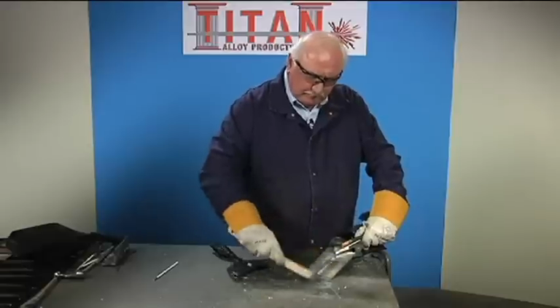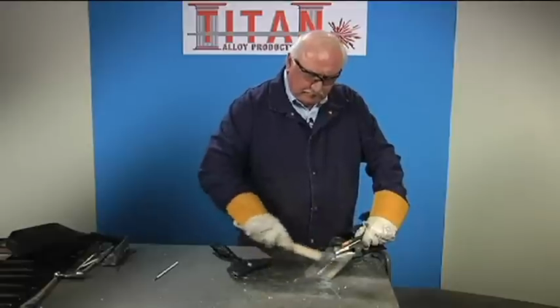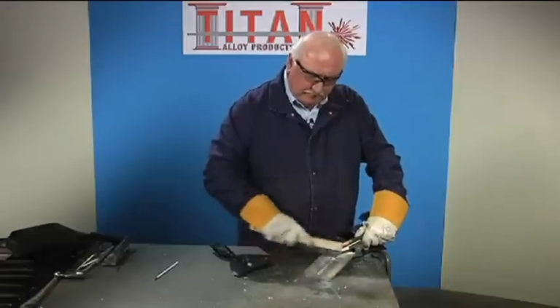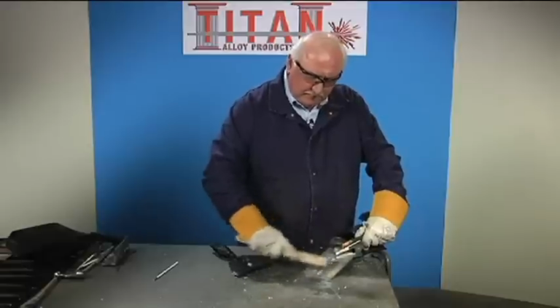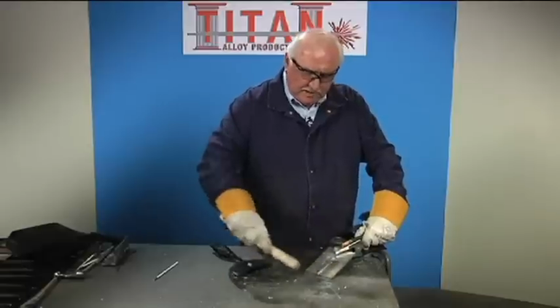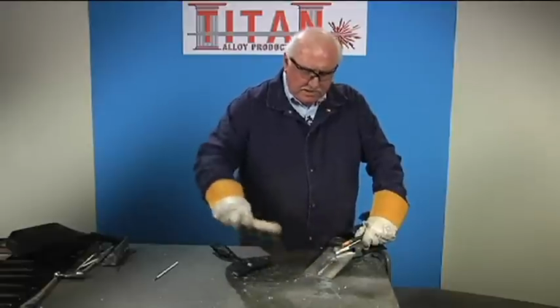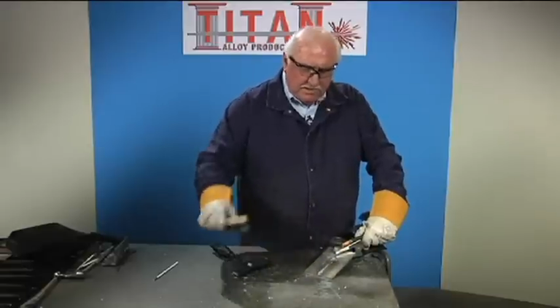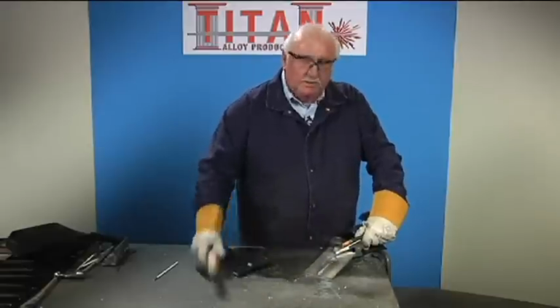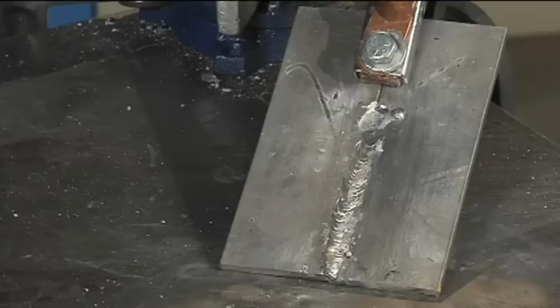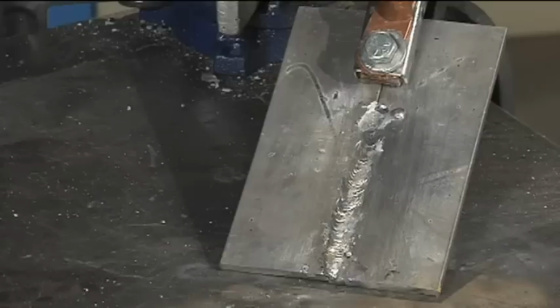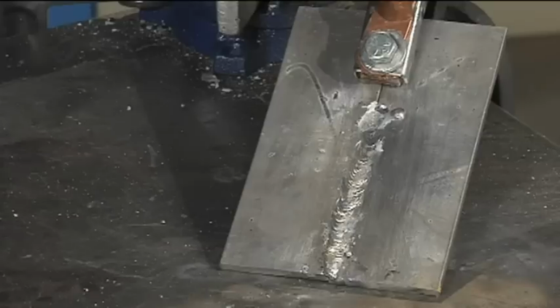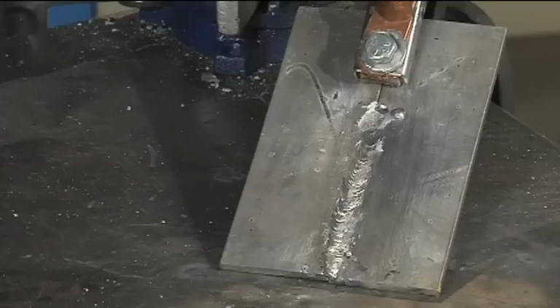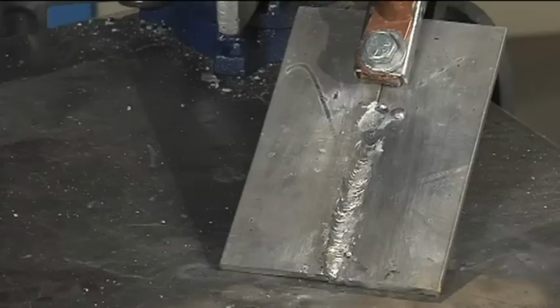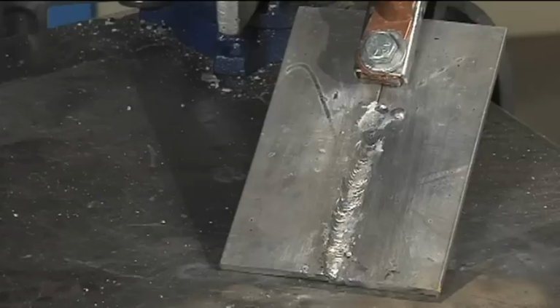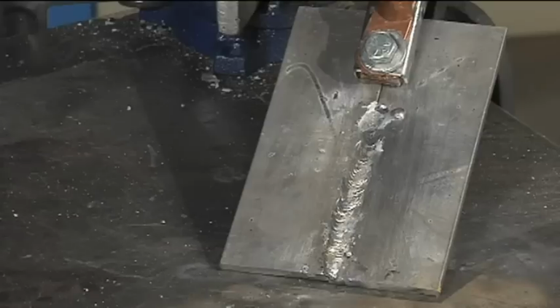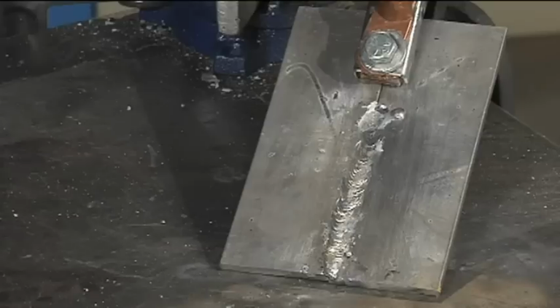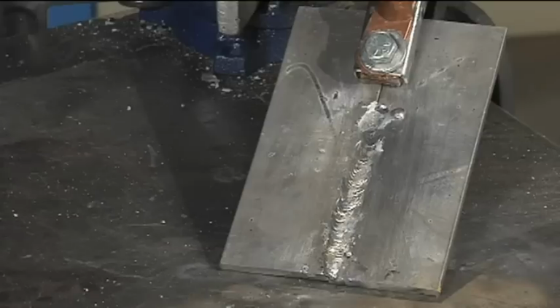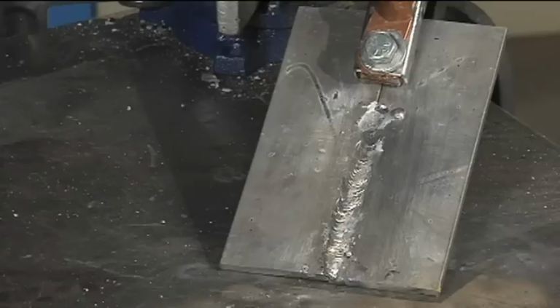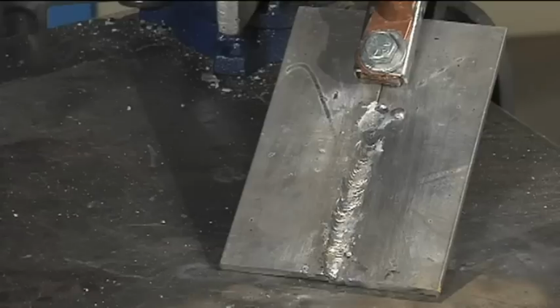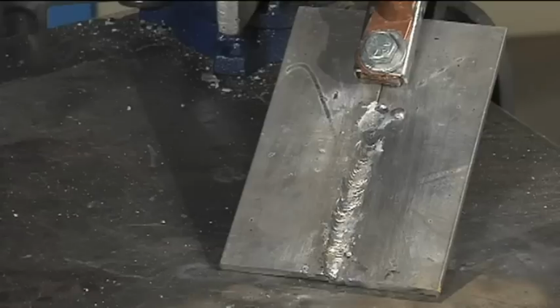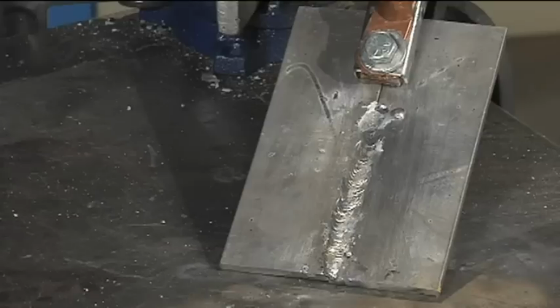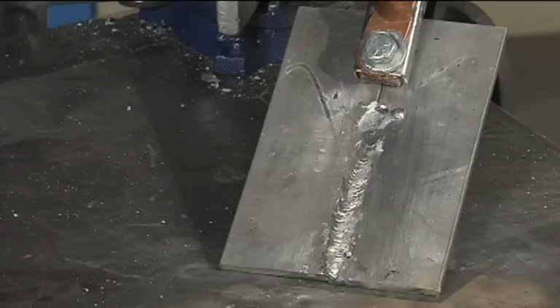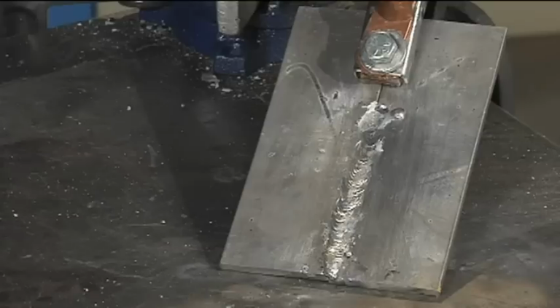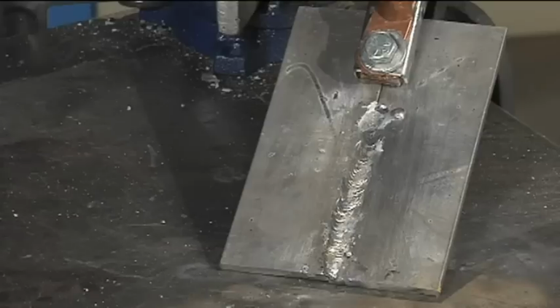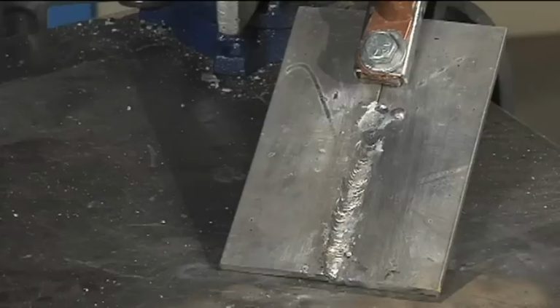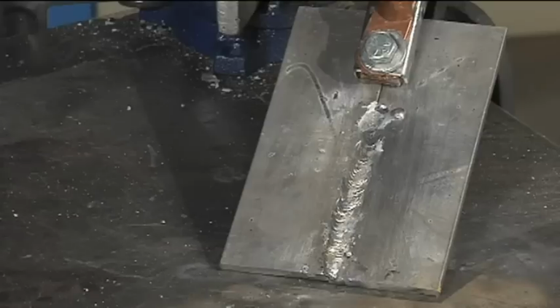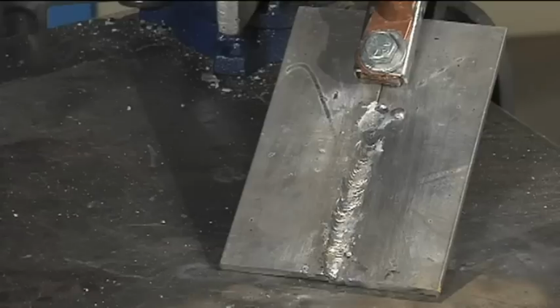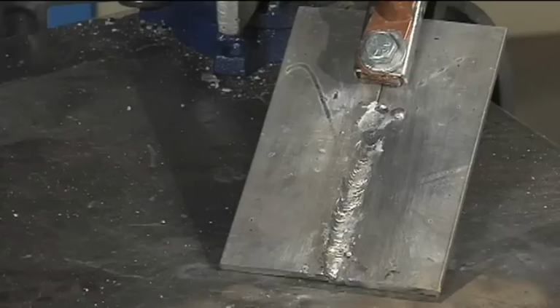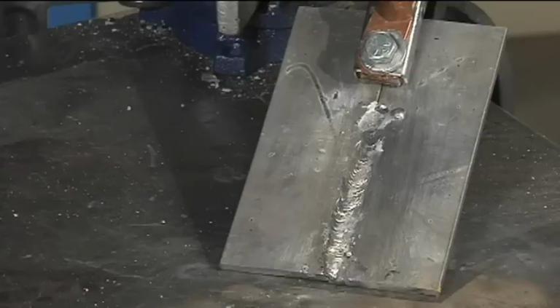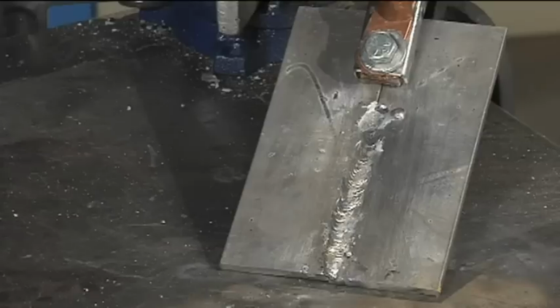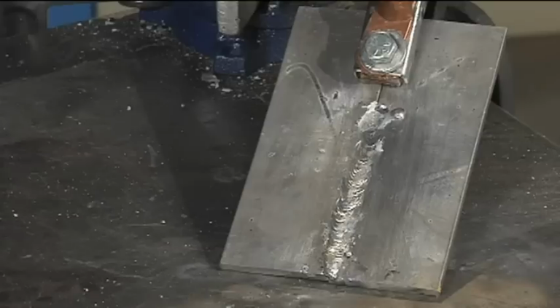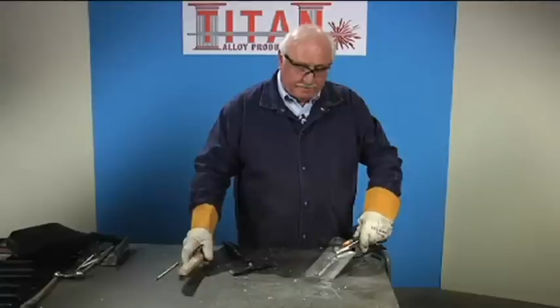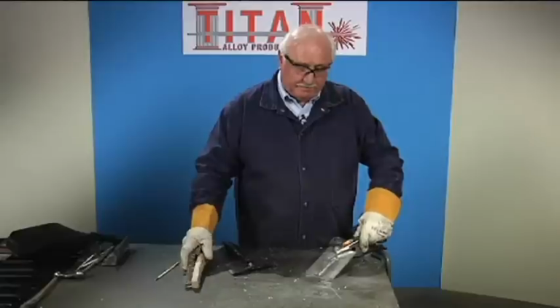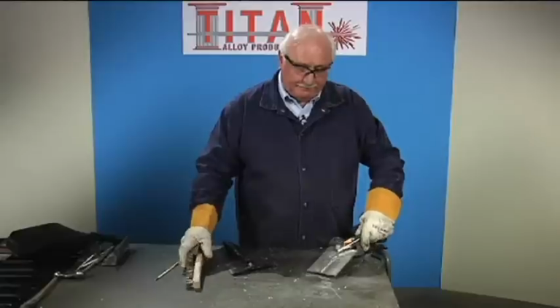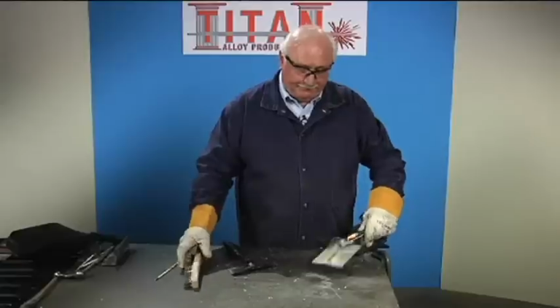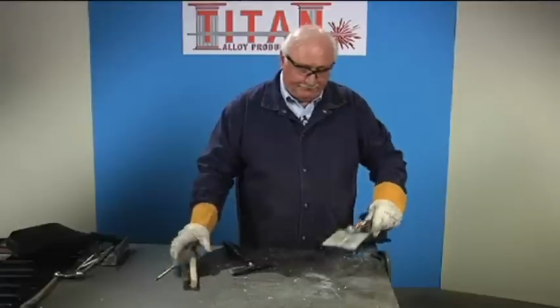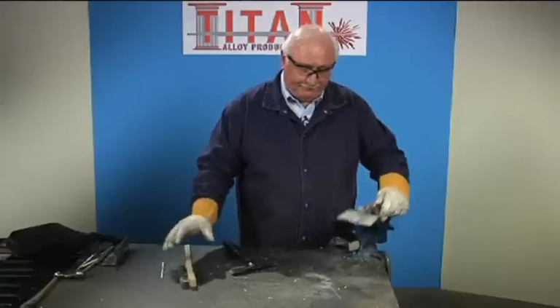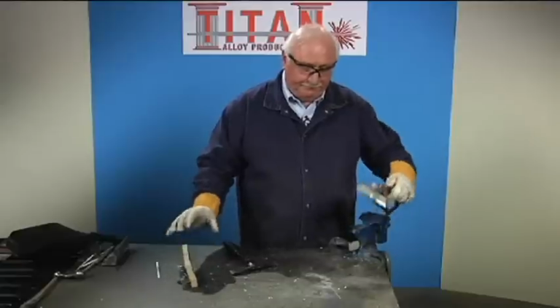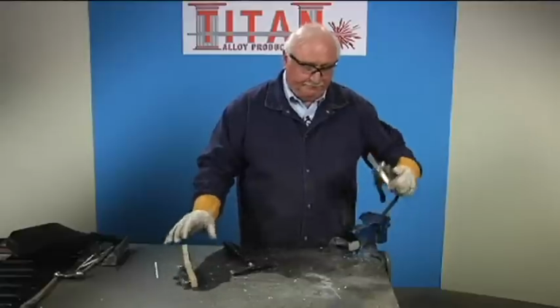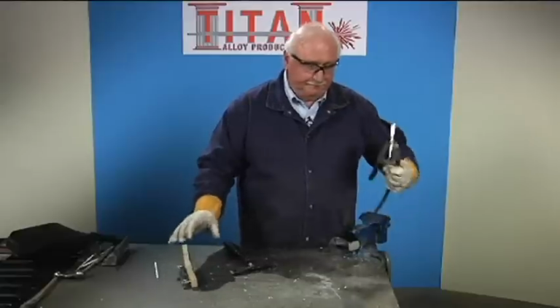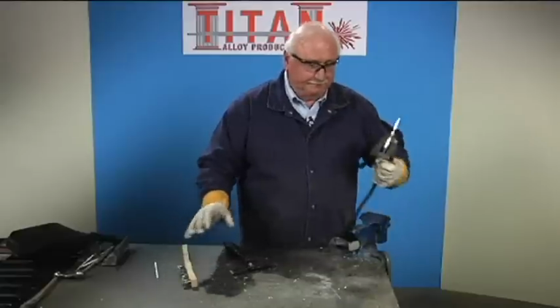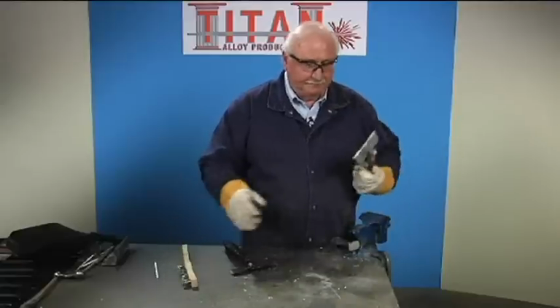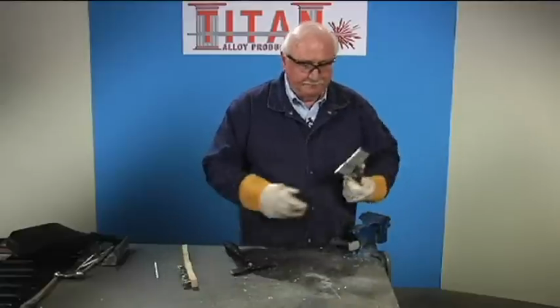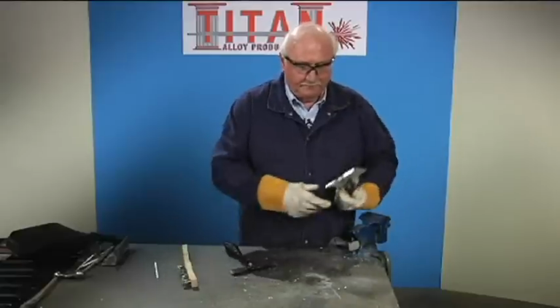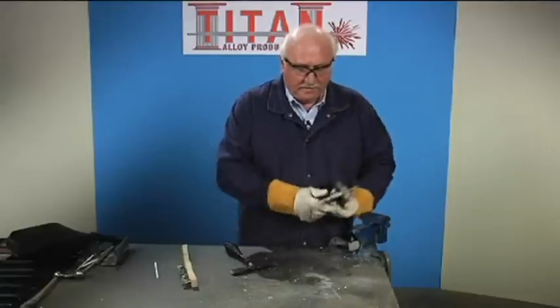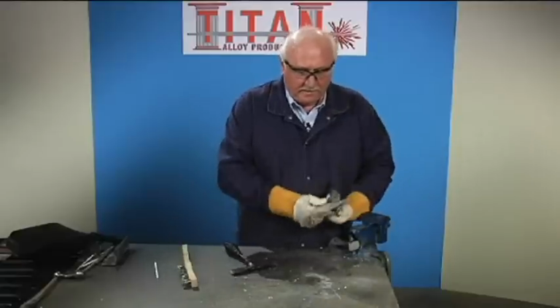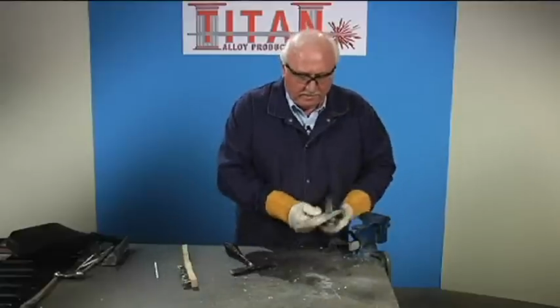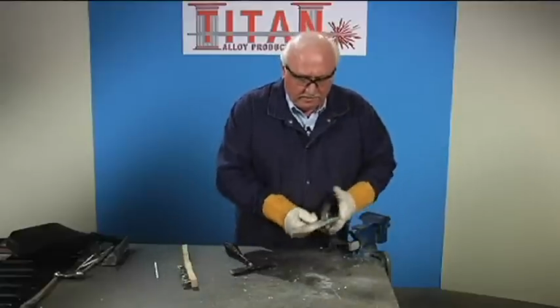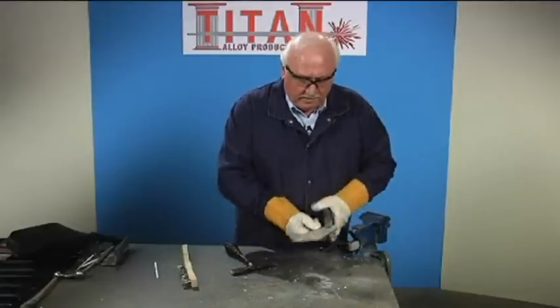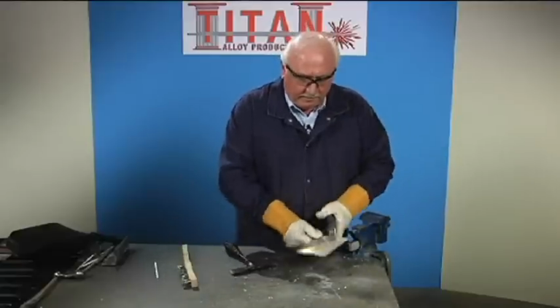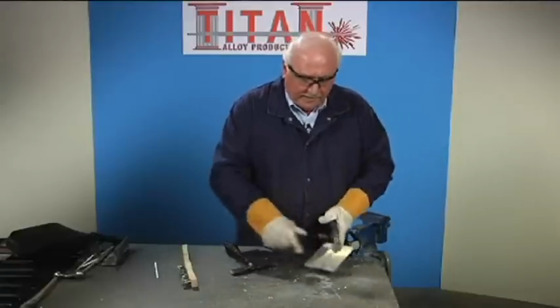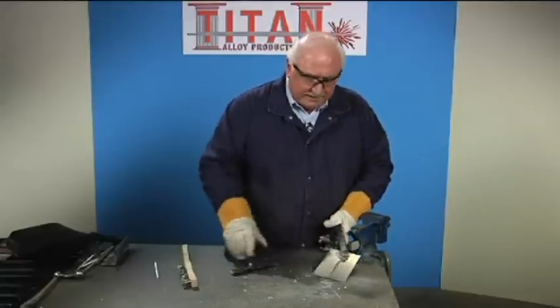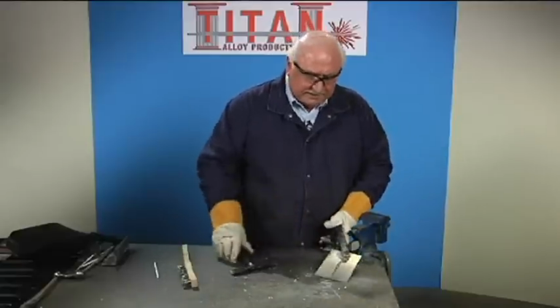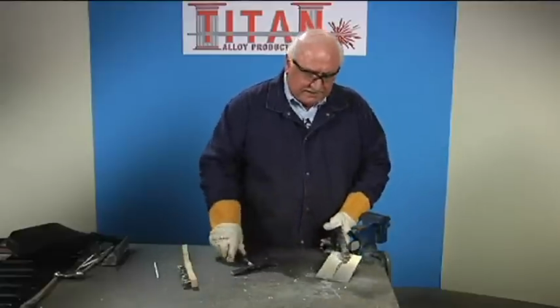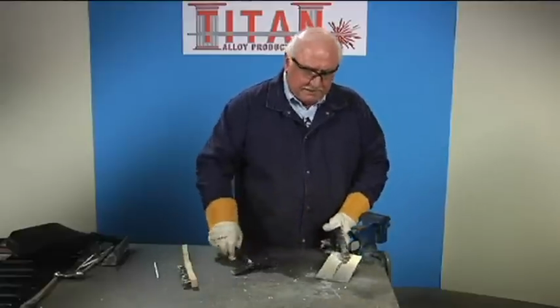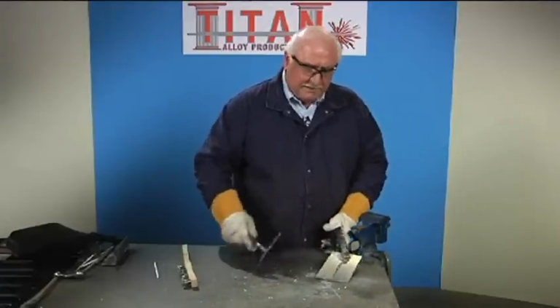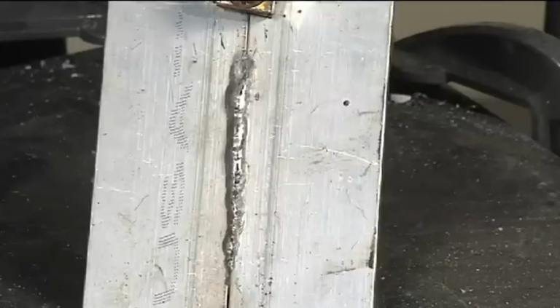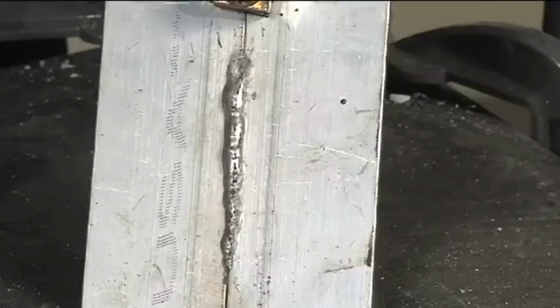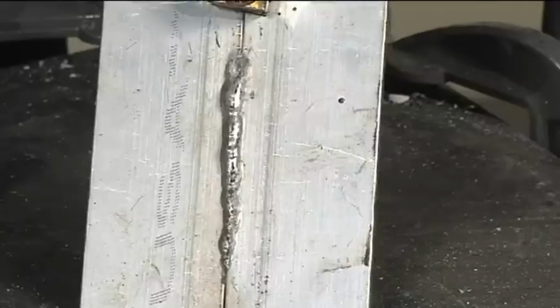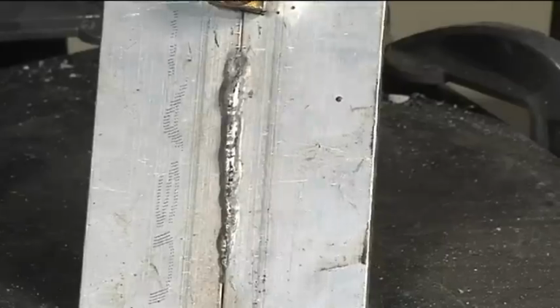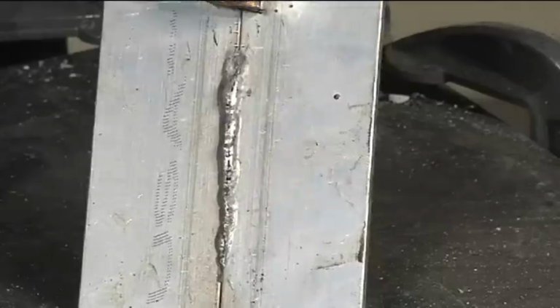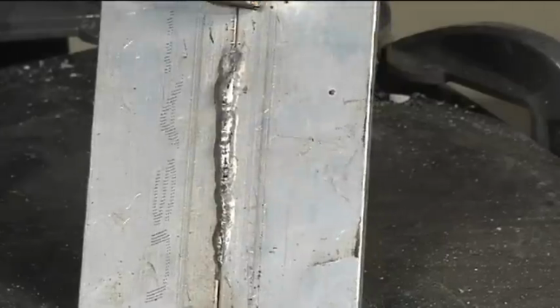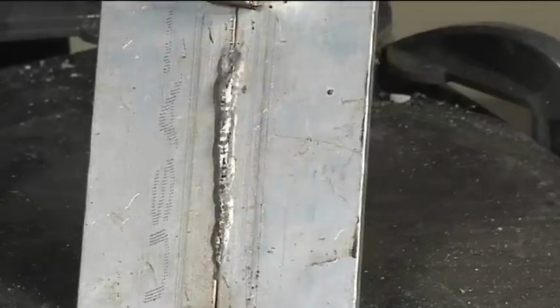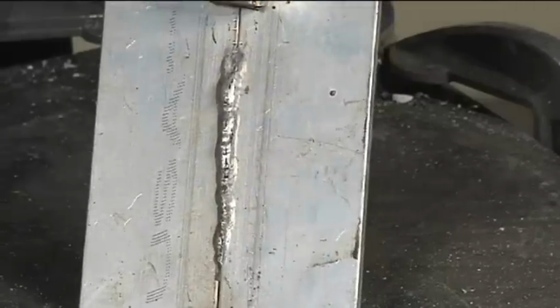You have to move like a weld. This is almost as good as MIG welding aluminum. On the back side, you've got full penetration.